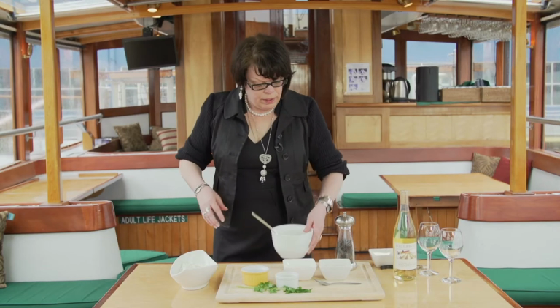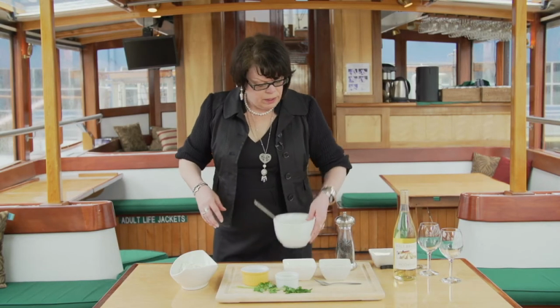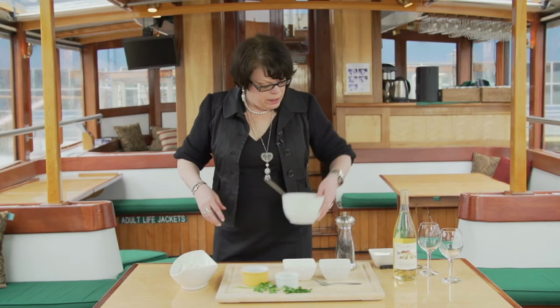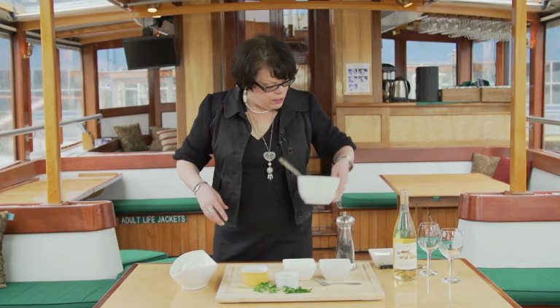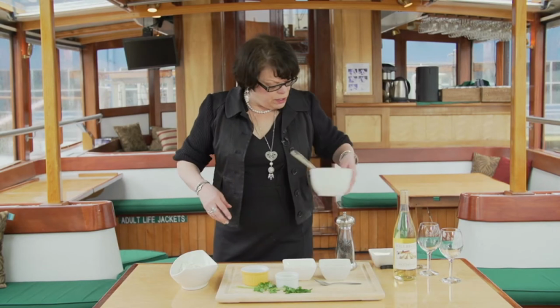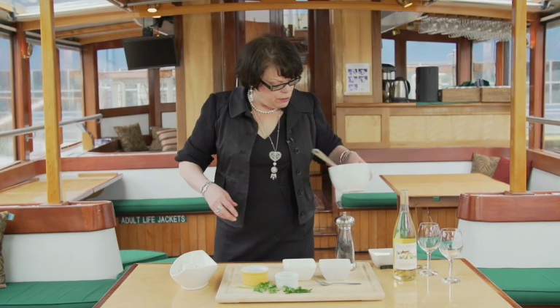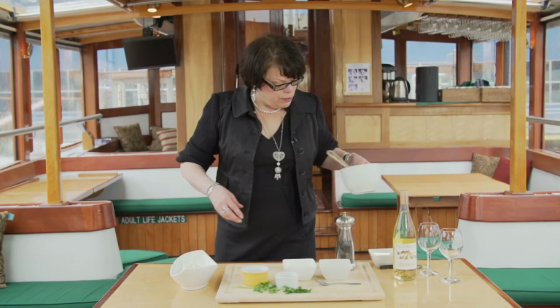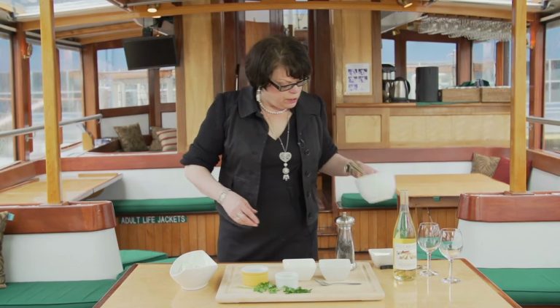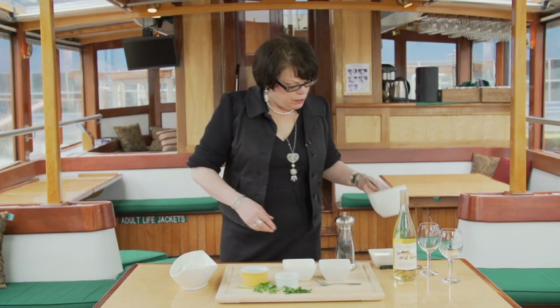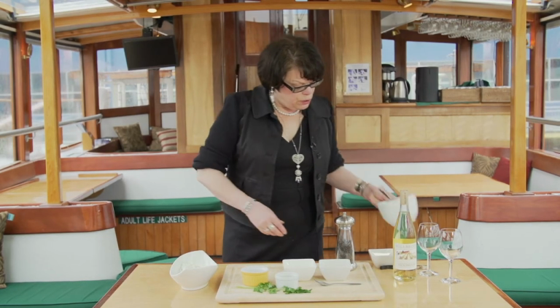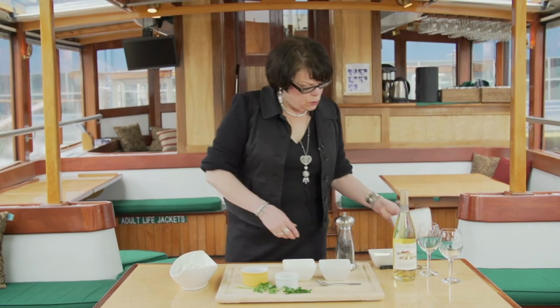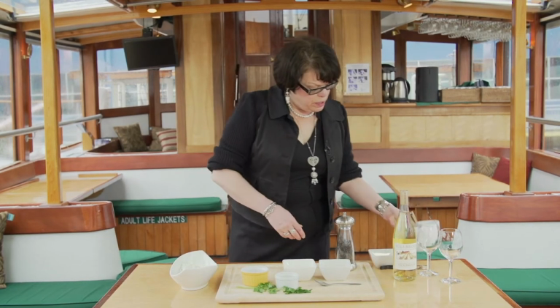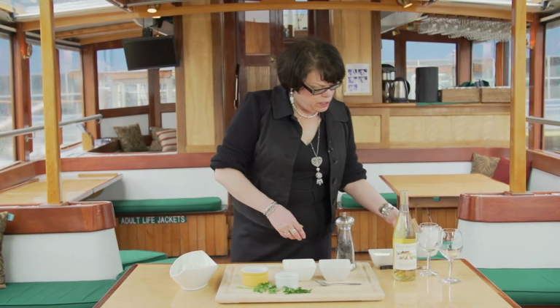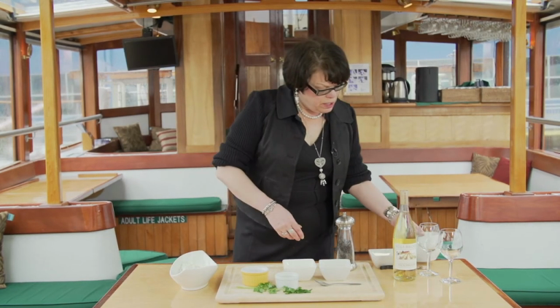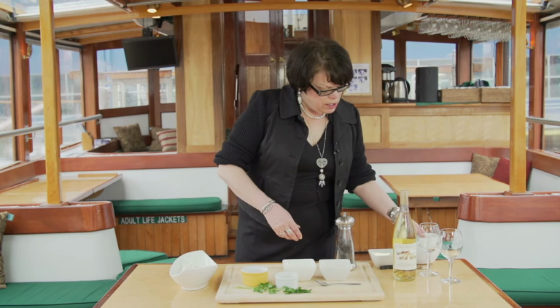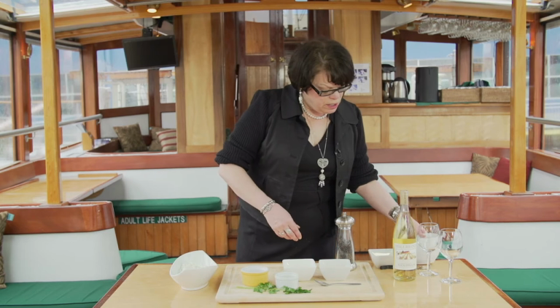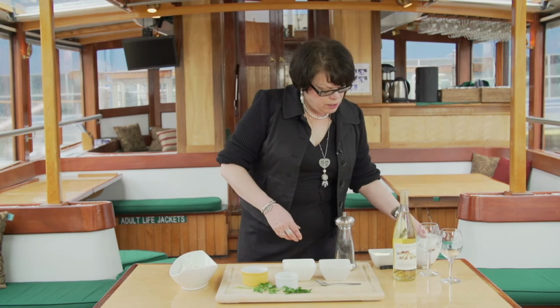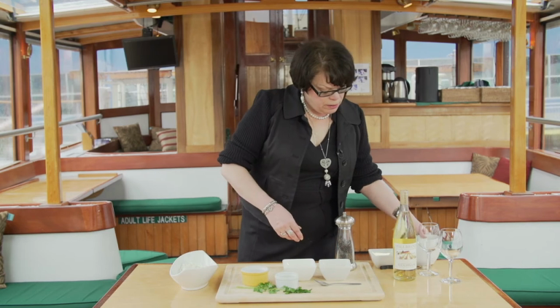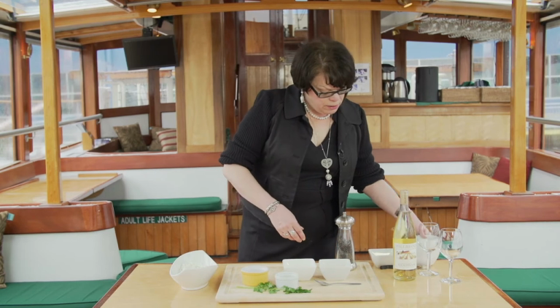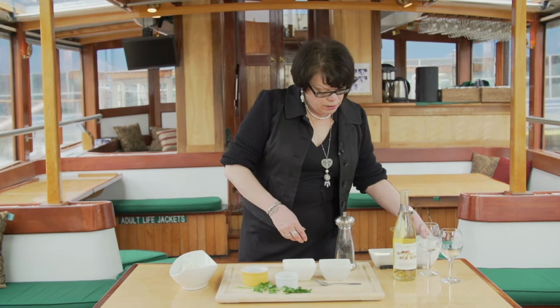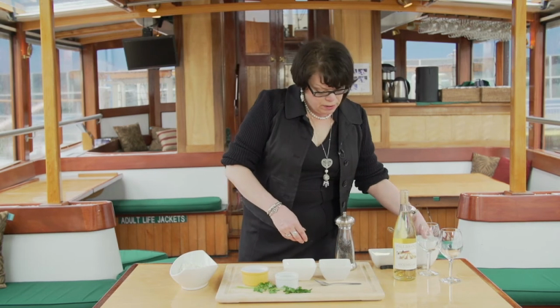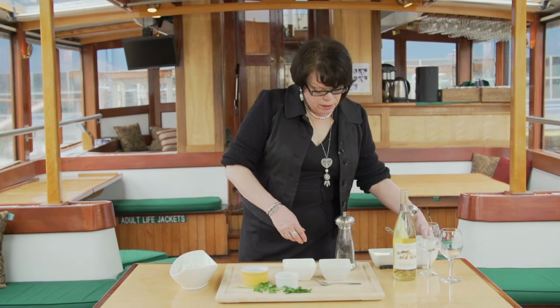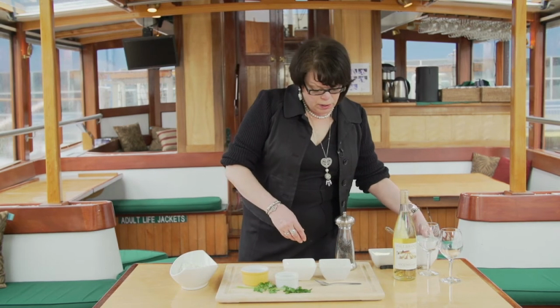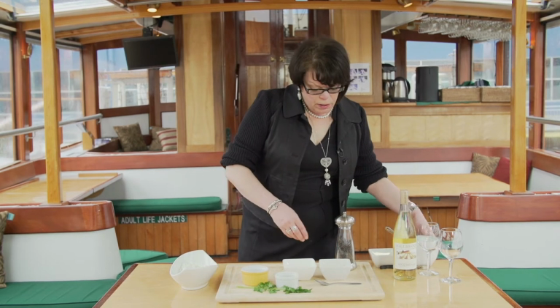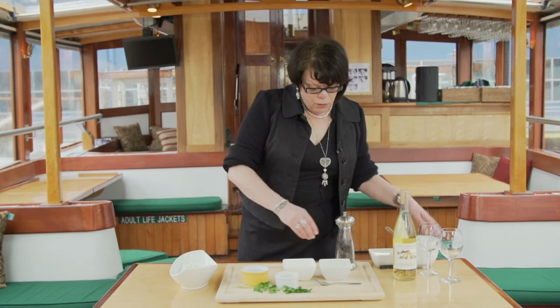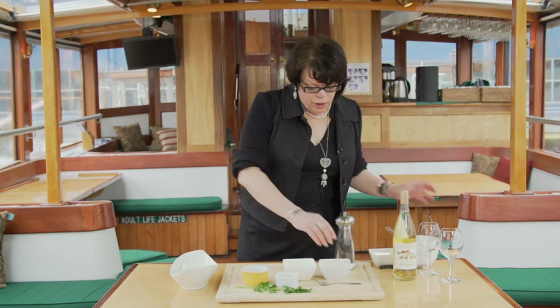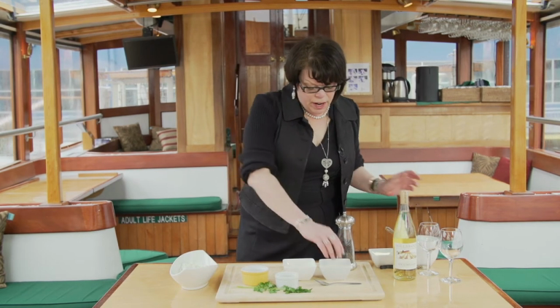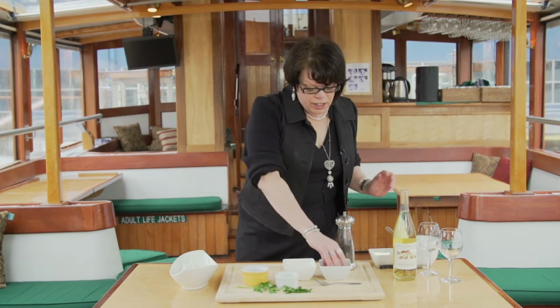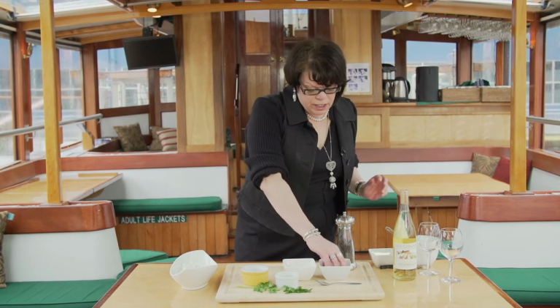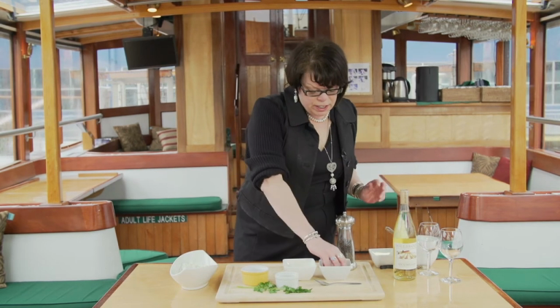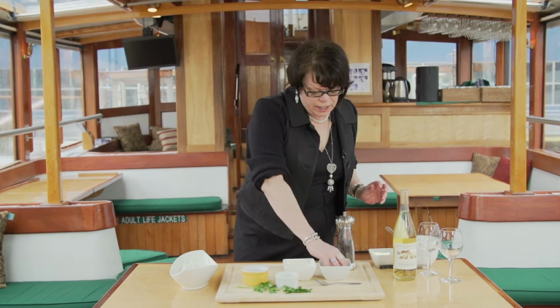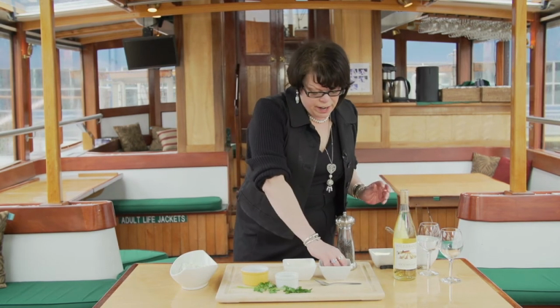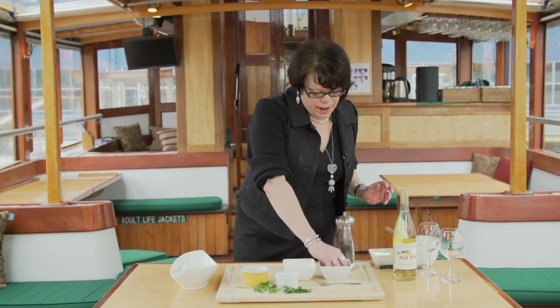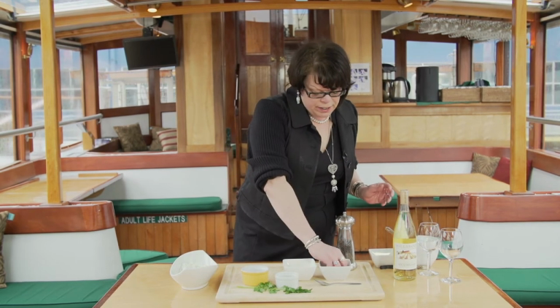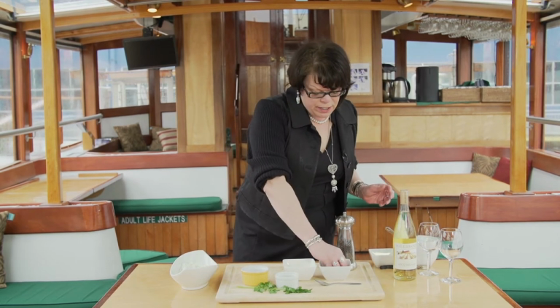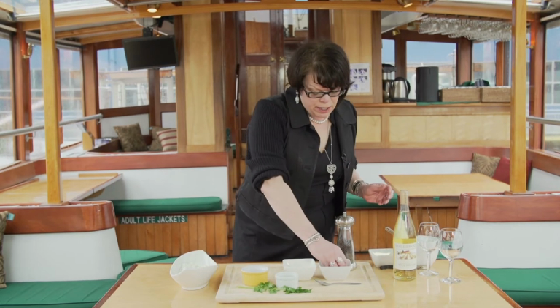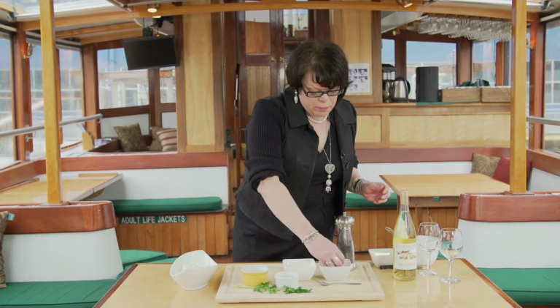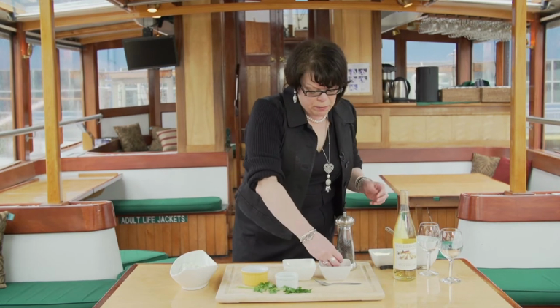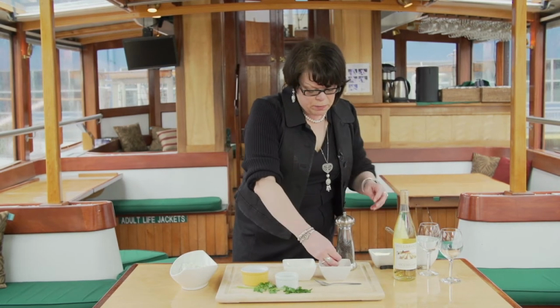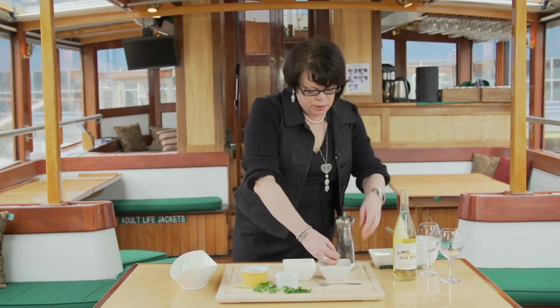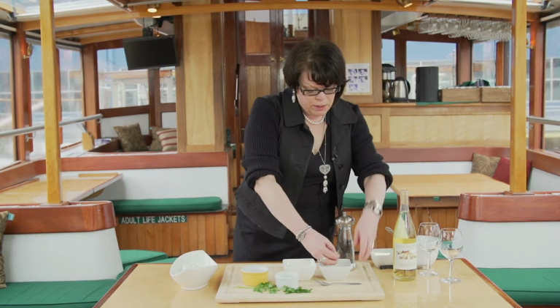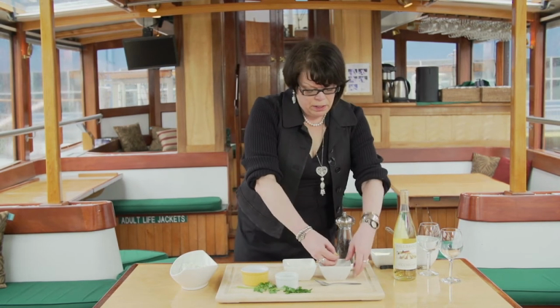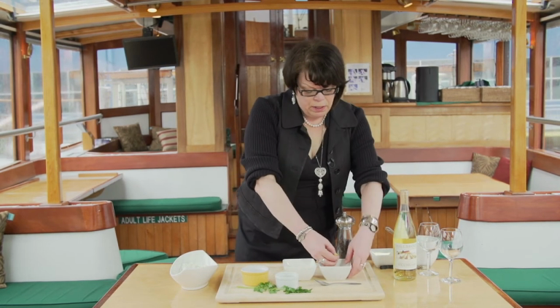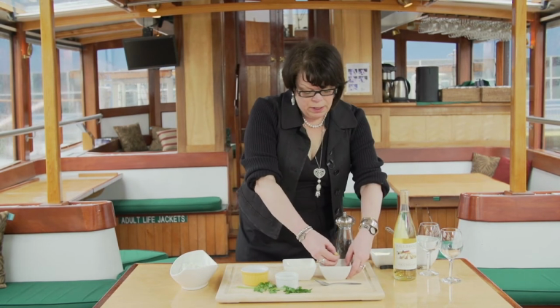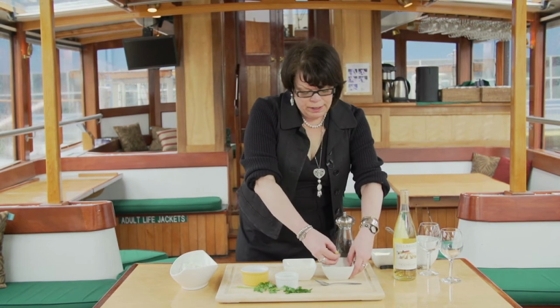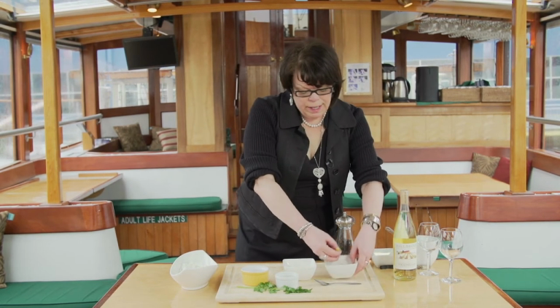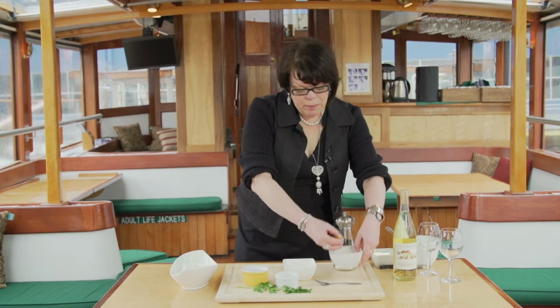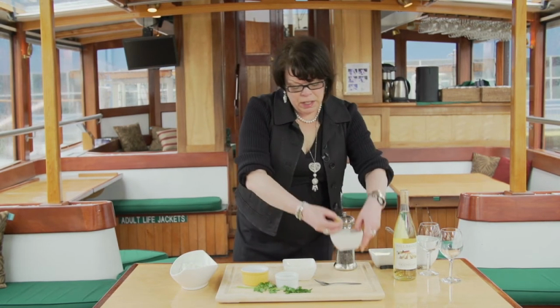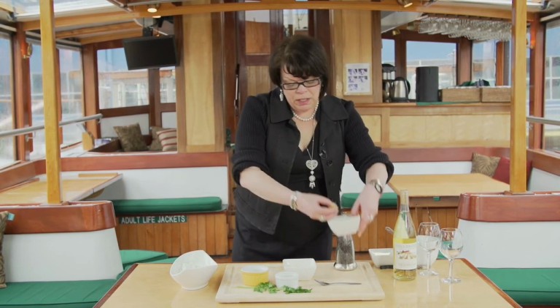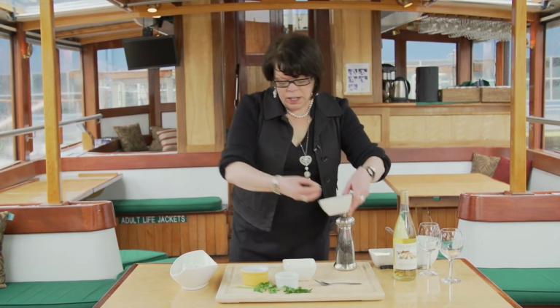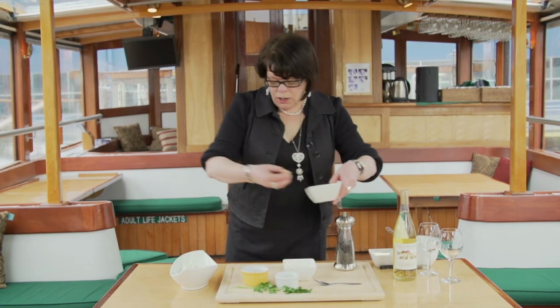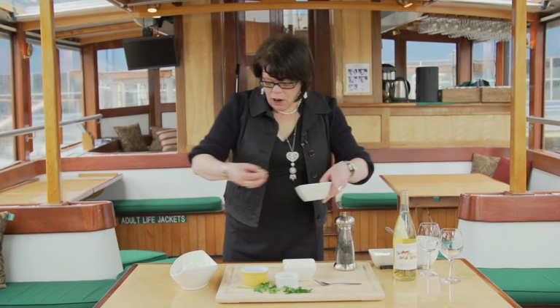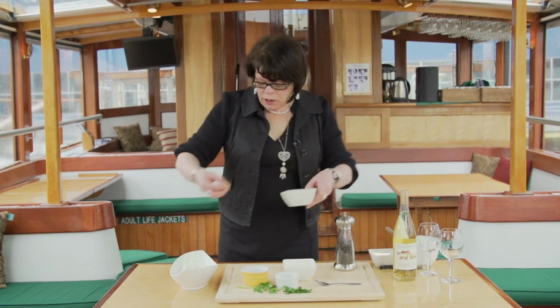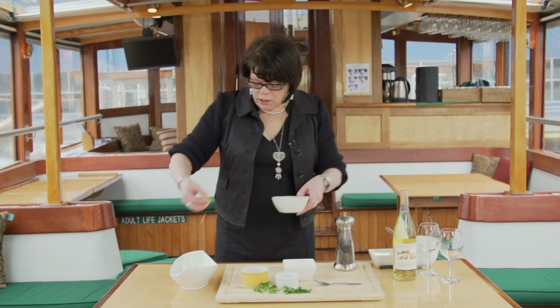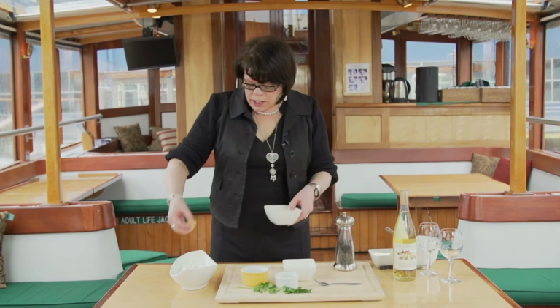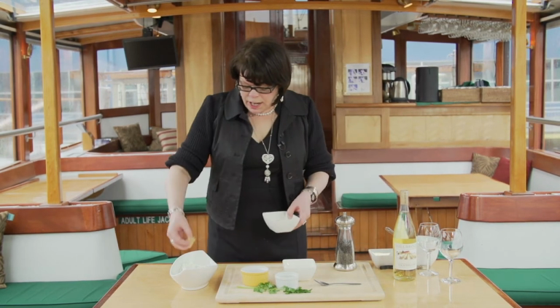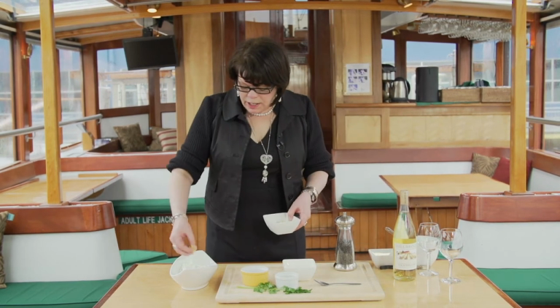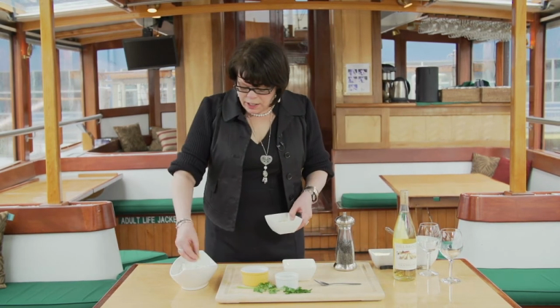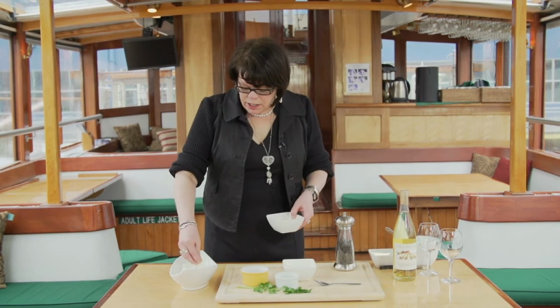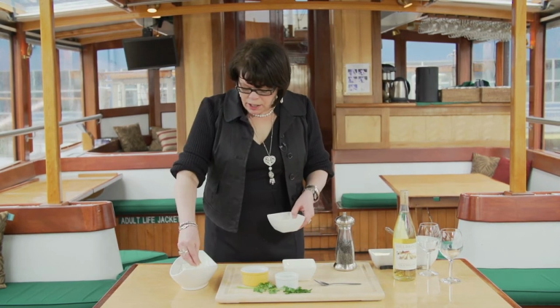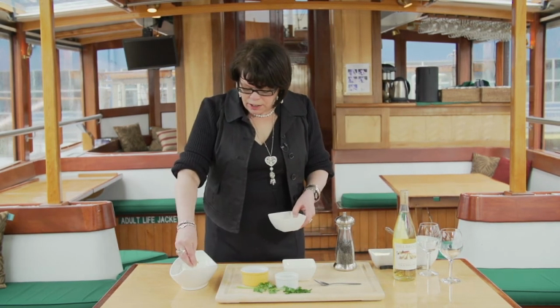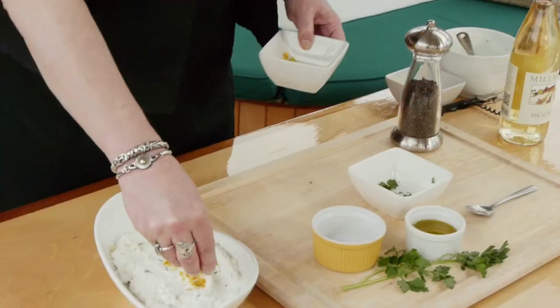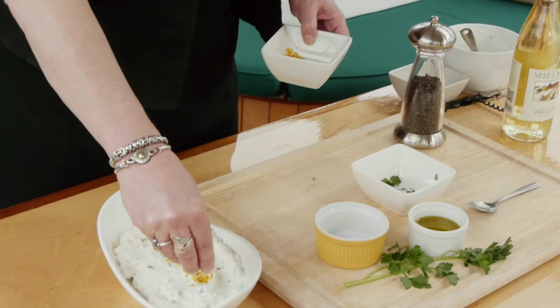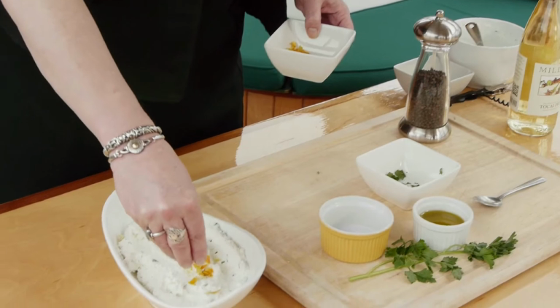Now just for a little twist, we're actually going to add some lemon and orange zest on top.